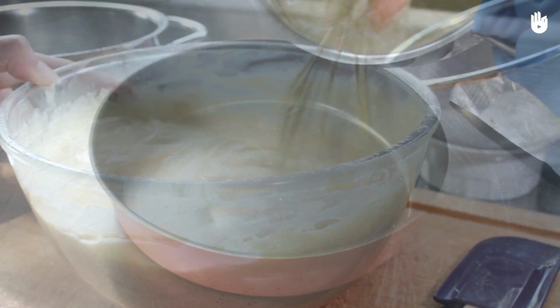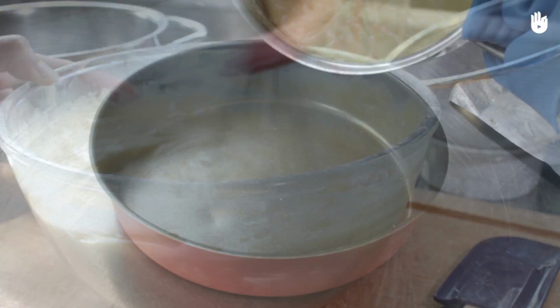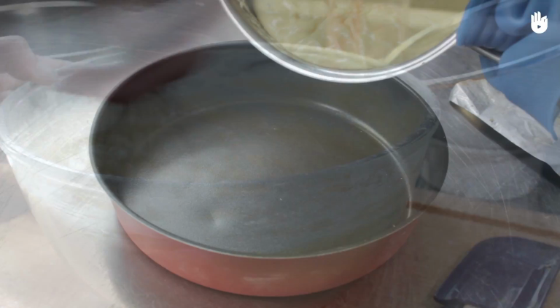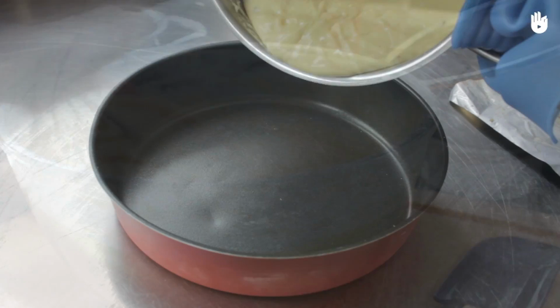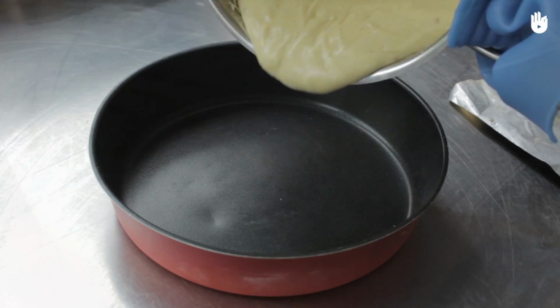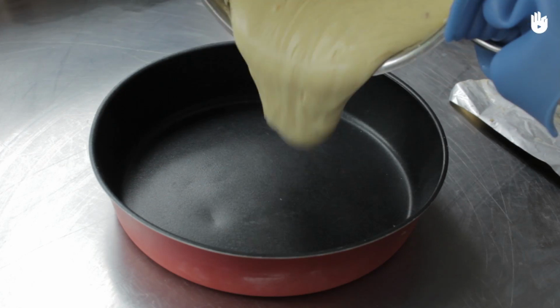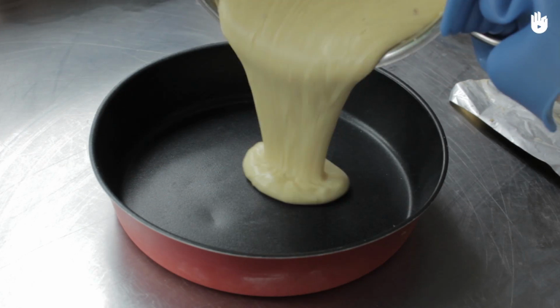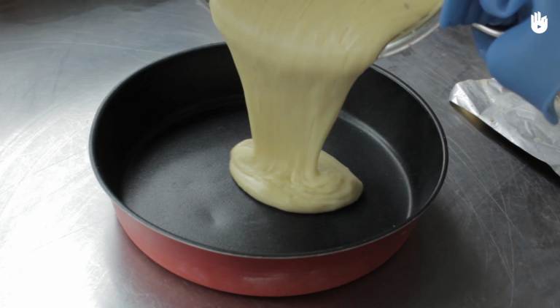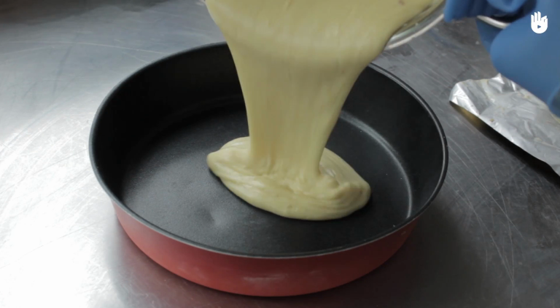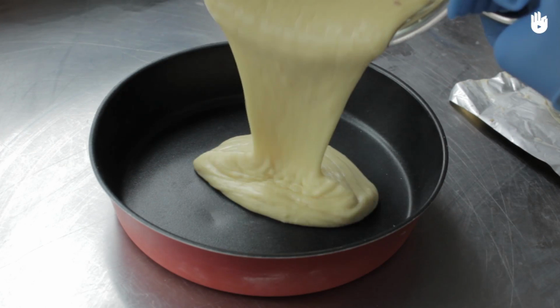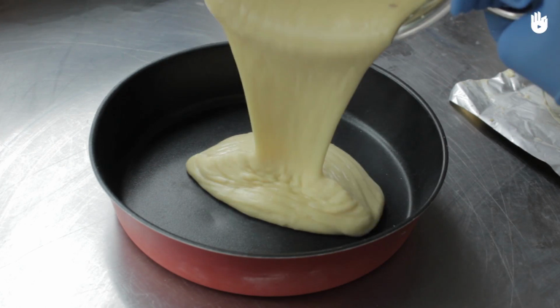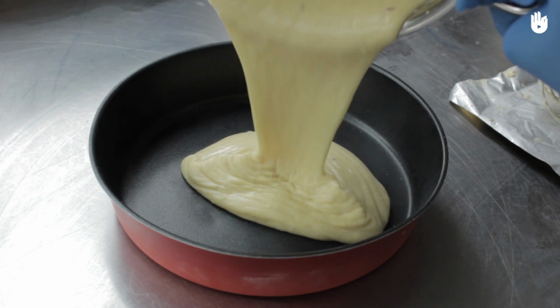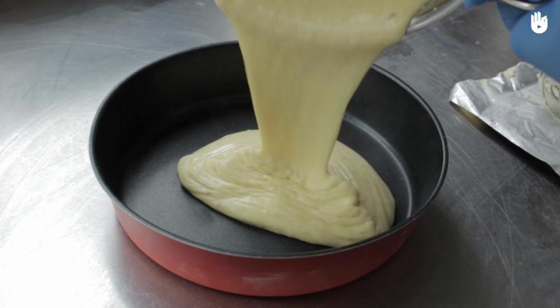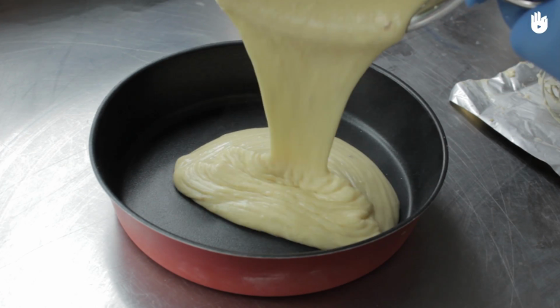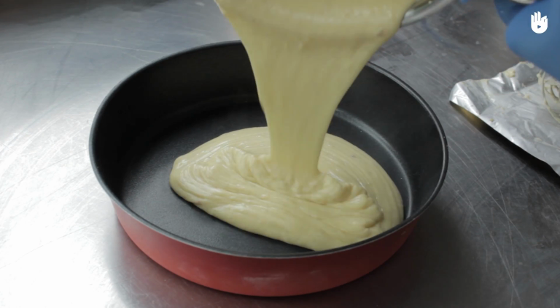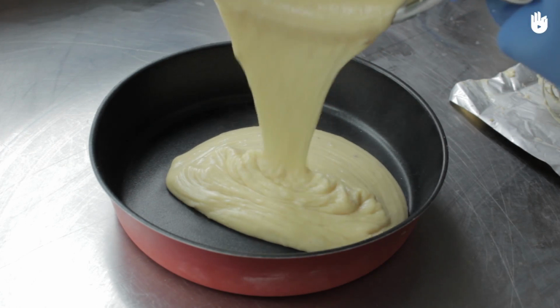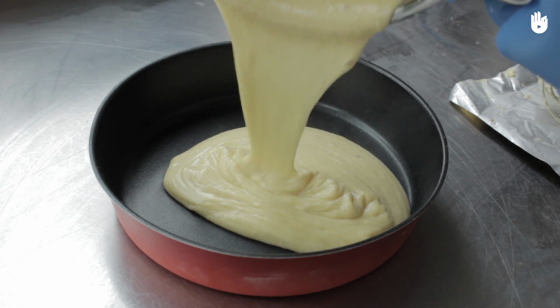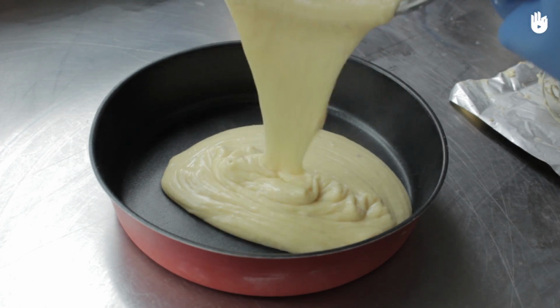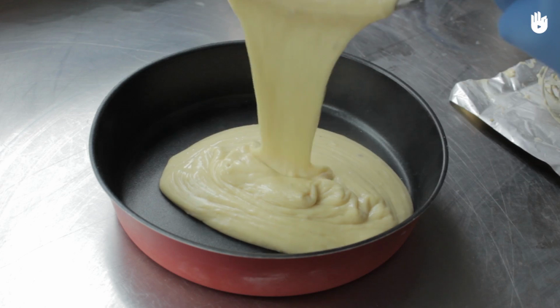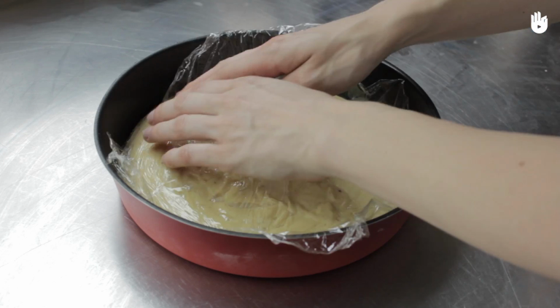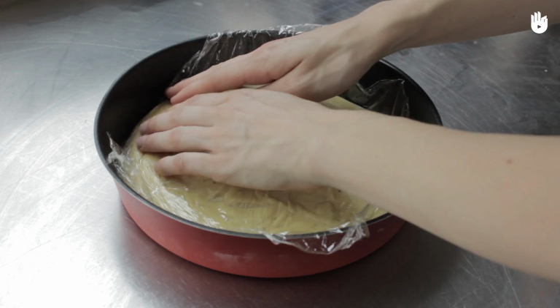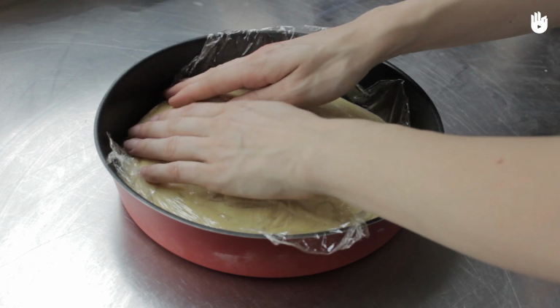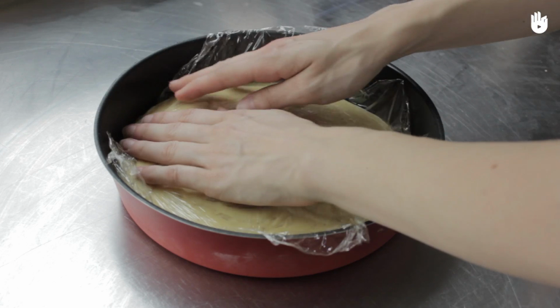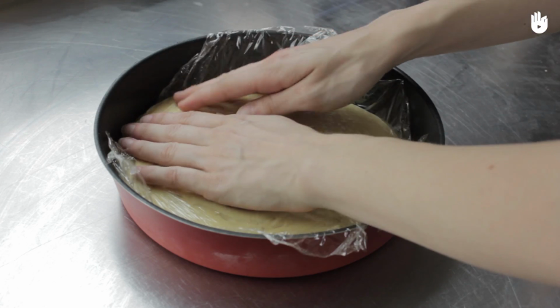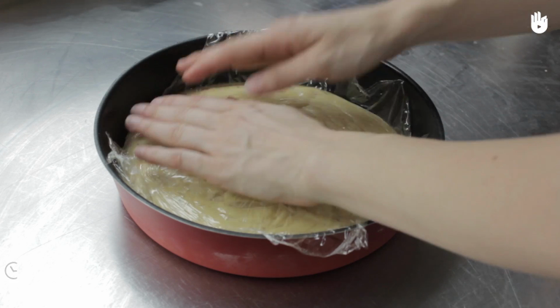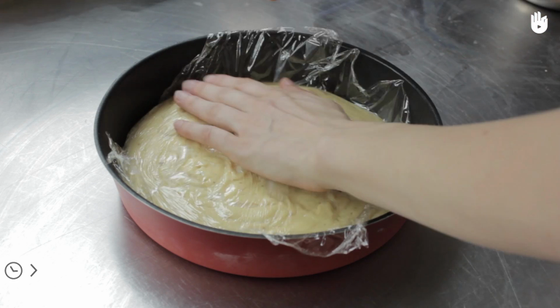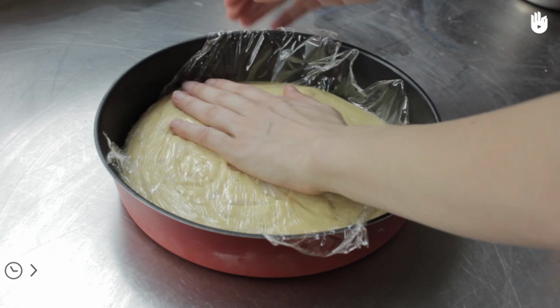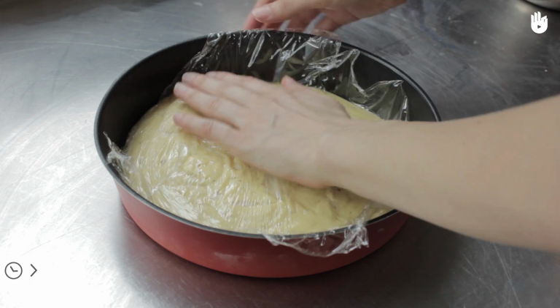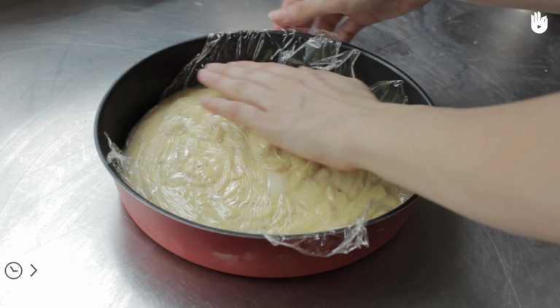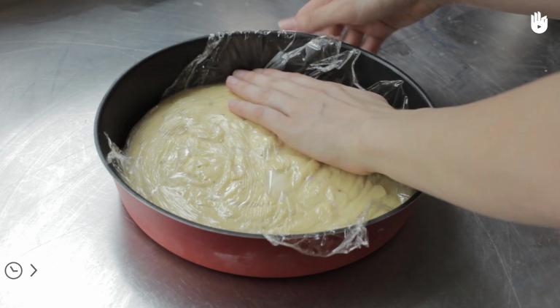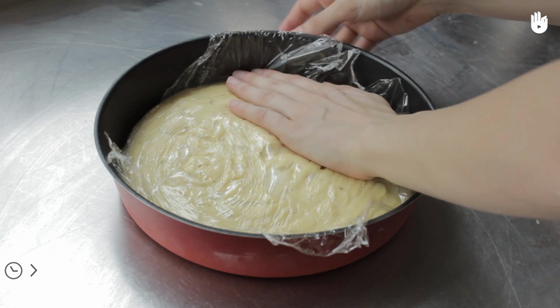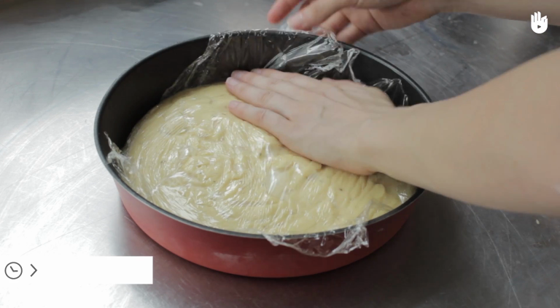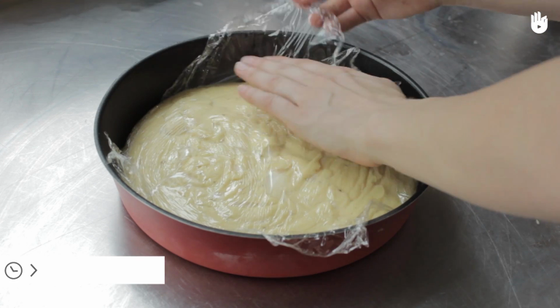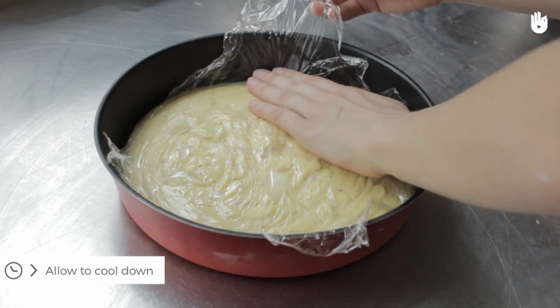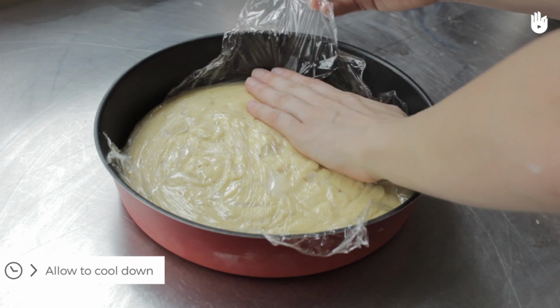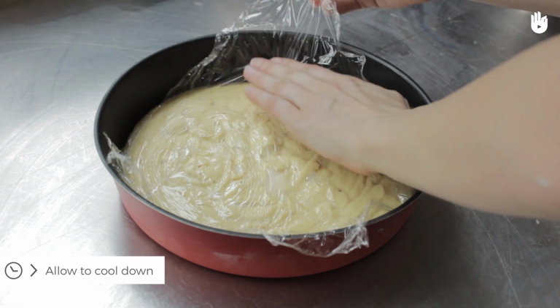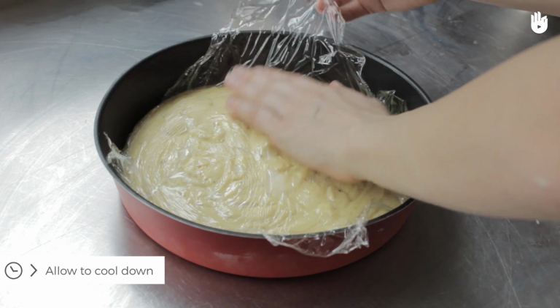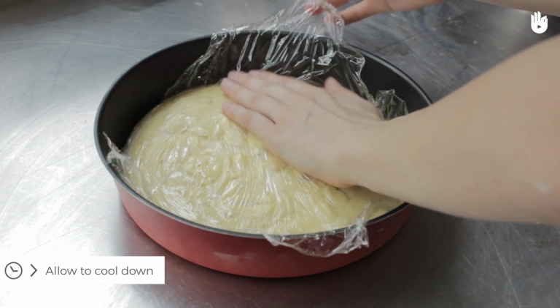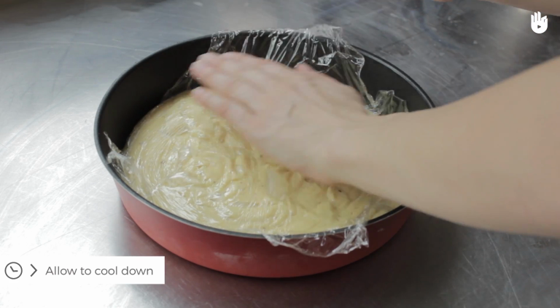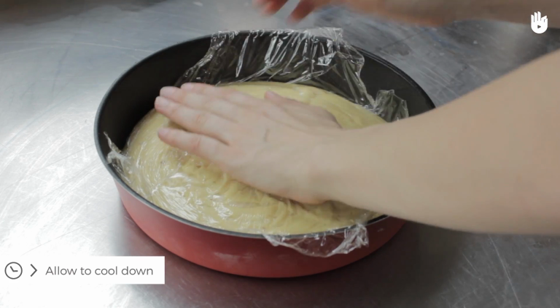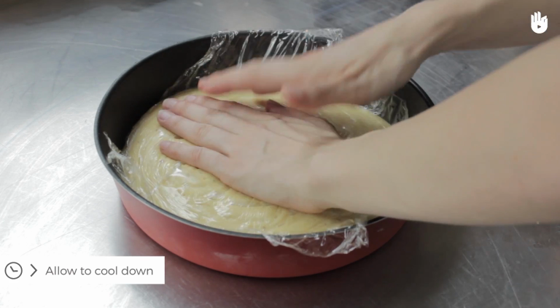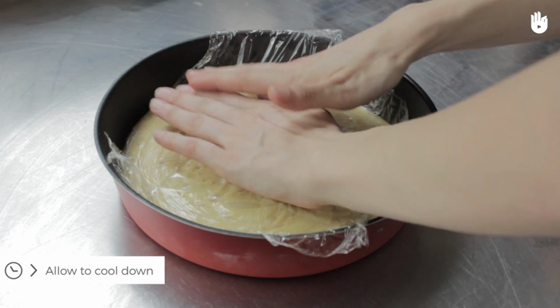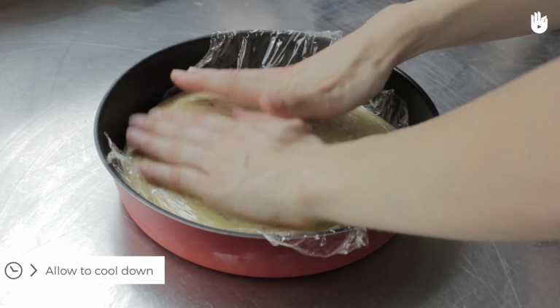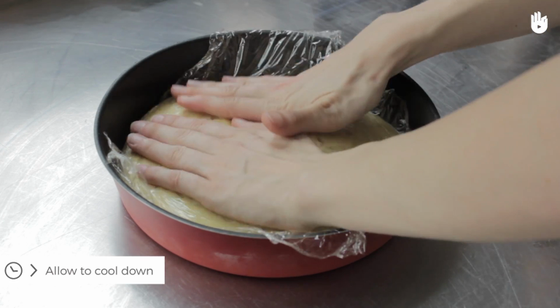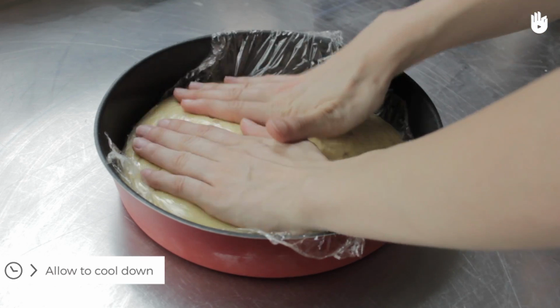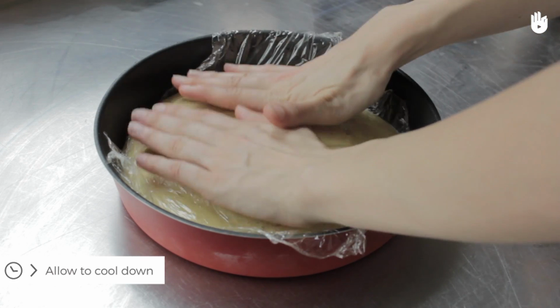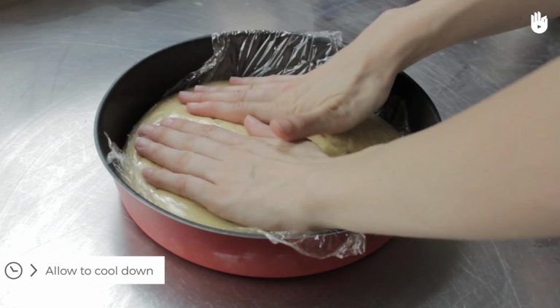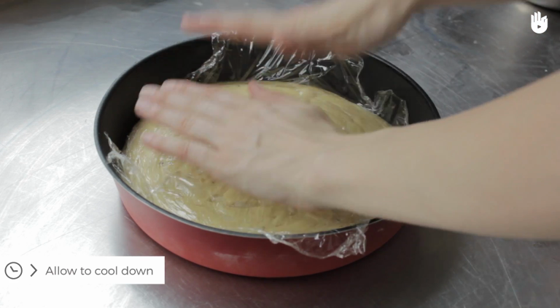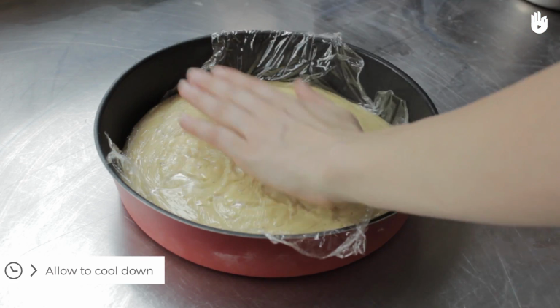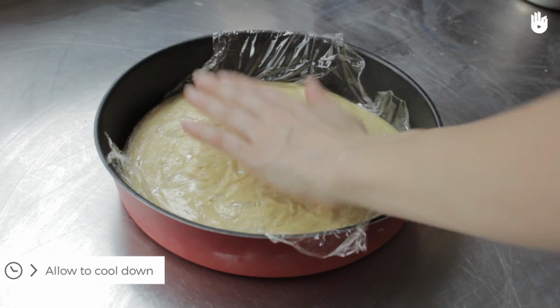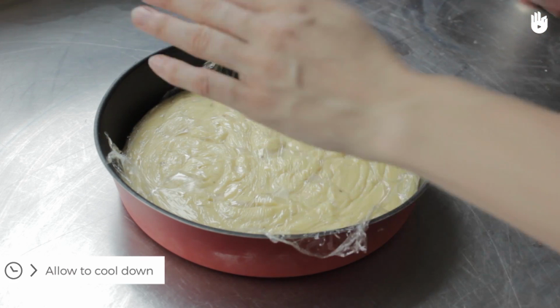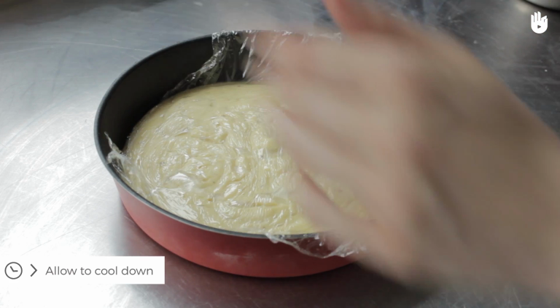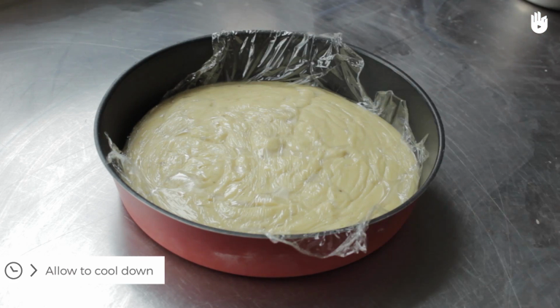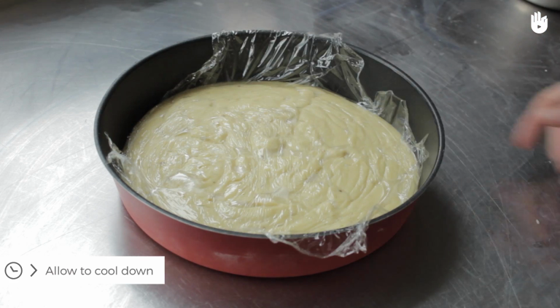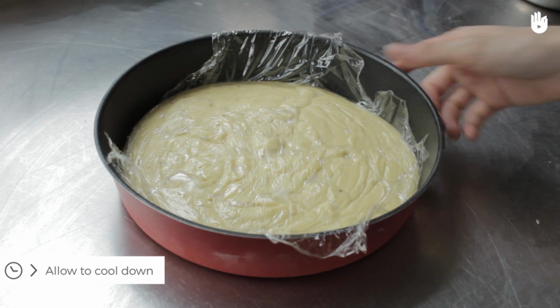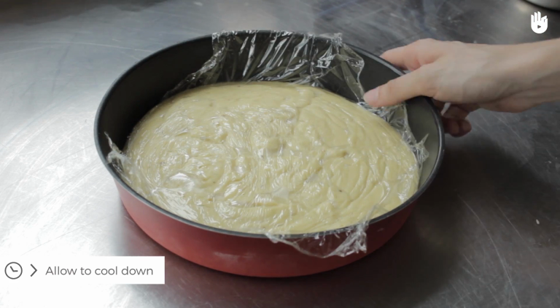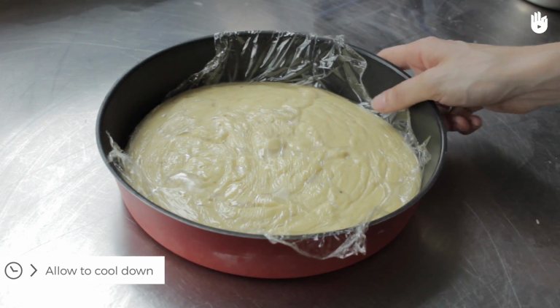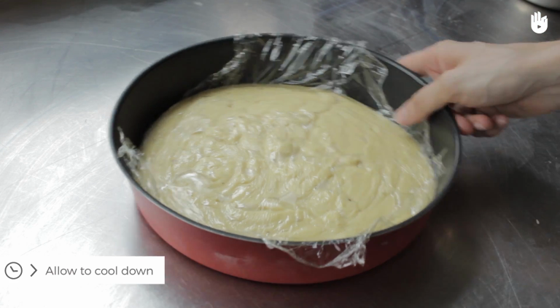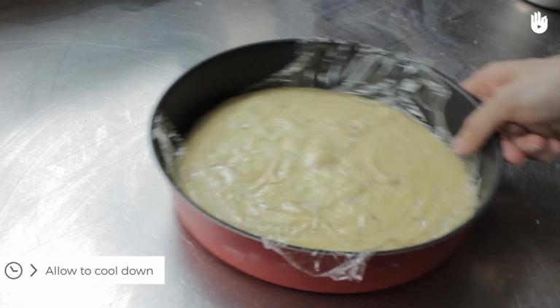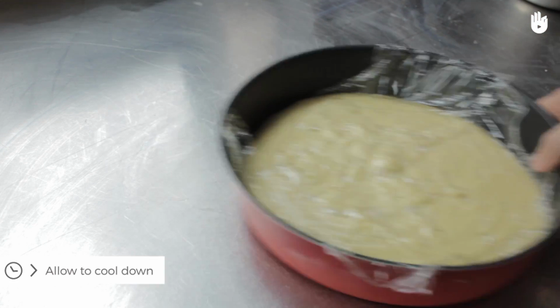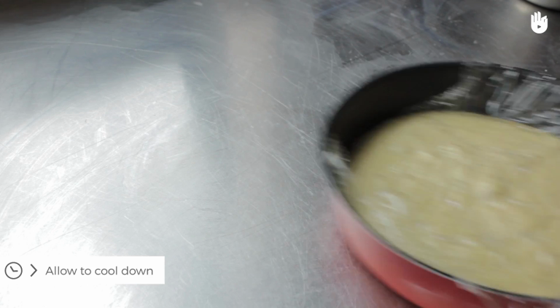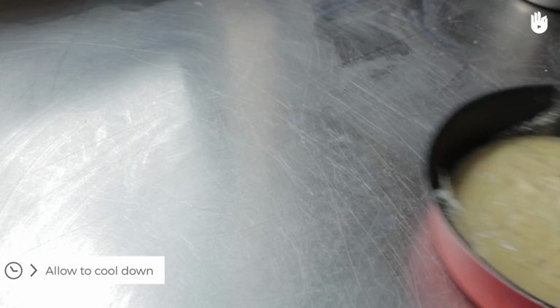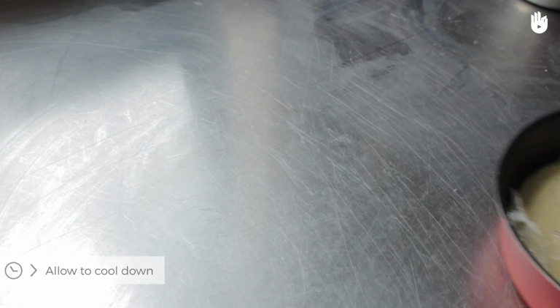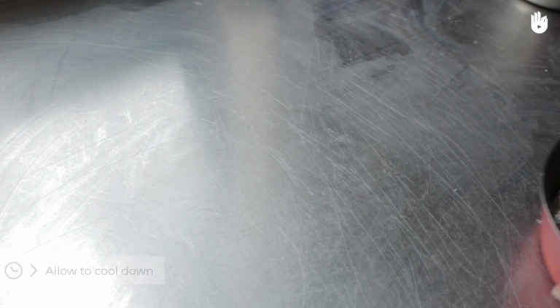Place the crème pâtissière in a container. Cover it with plastic wrap to prevent a crust from forming, and allow to cool down completely in a fridge before using.